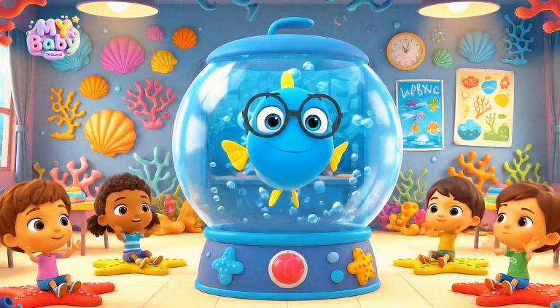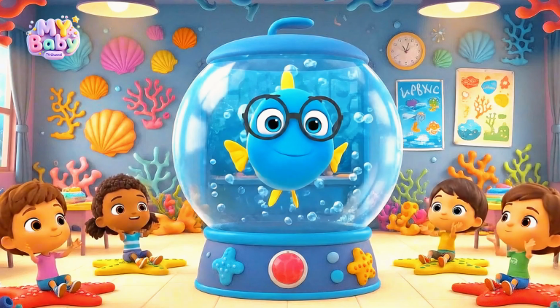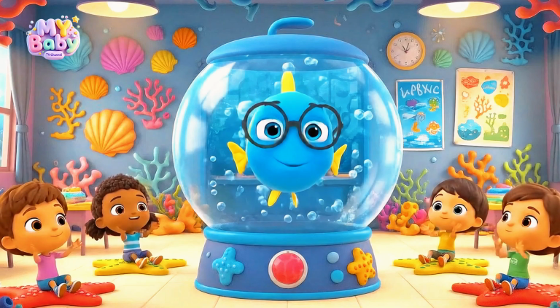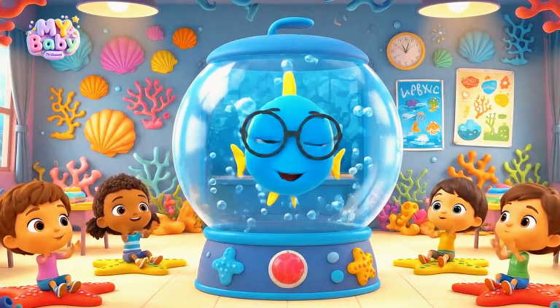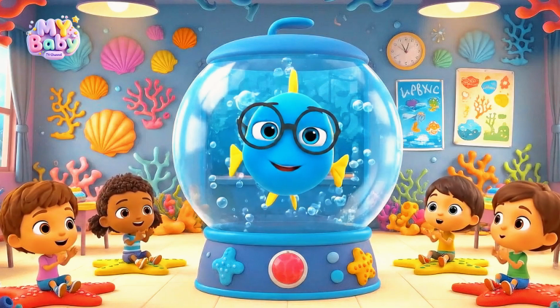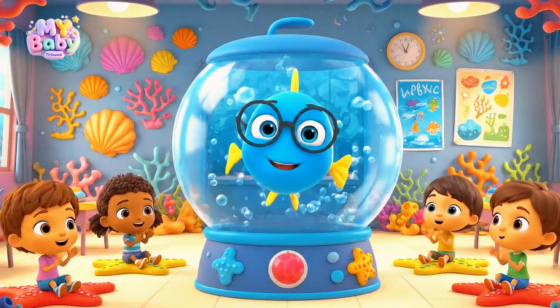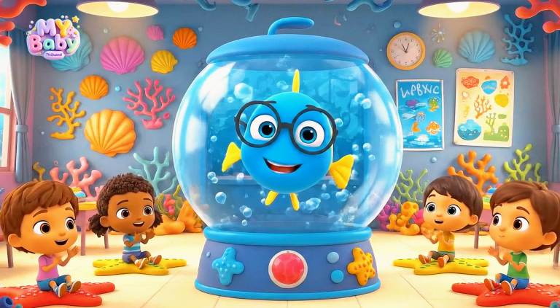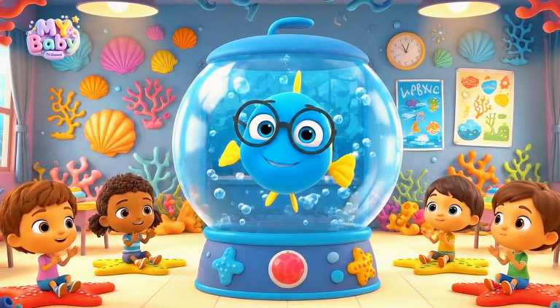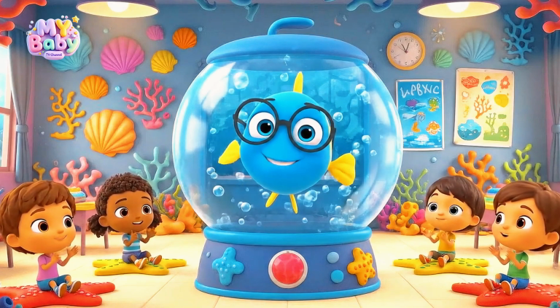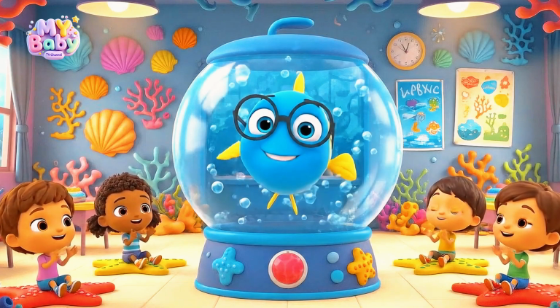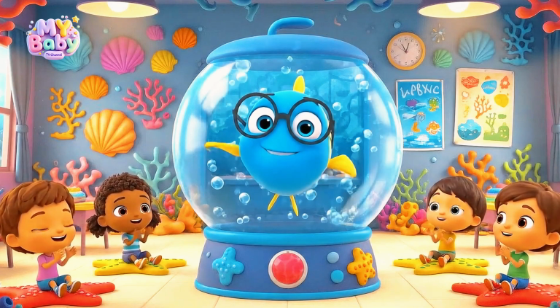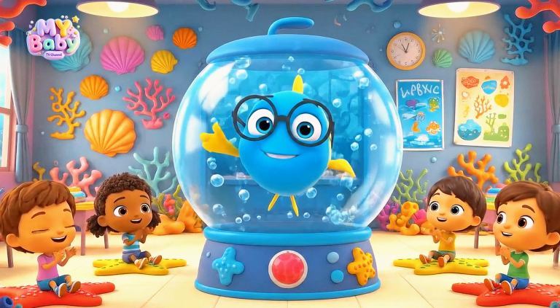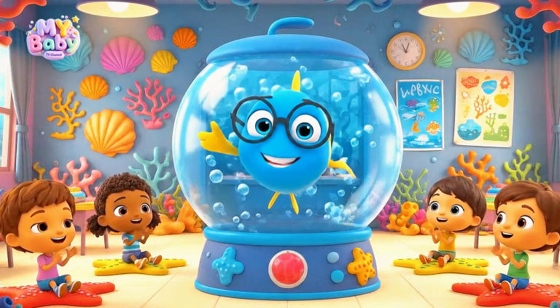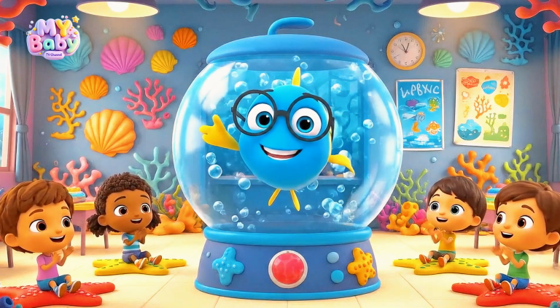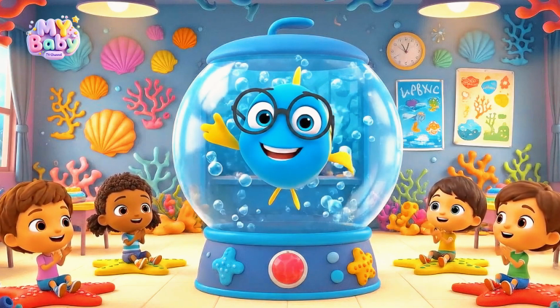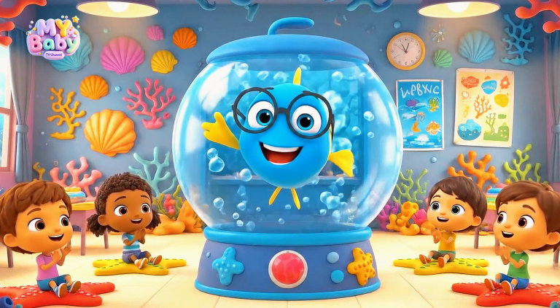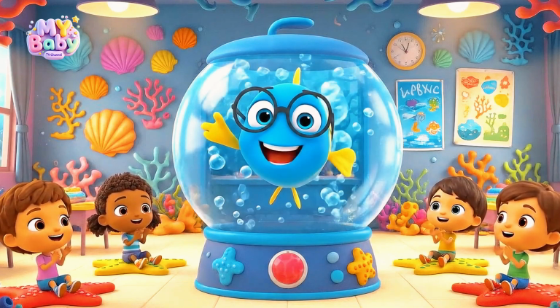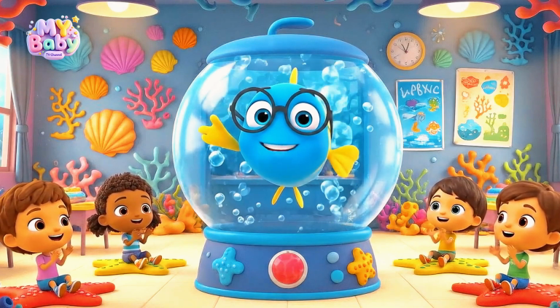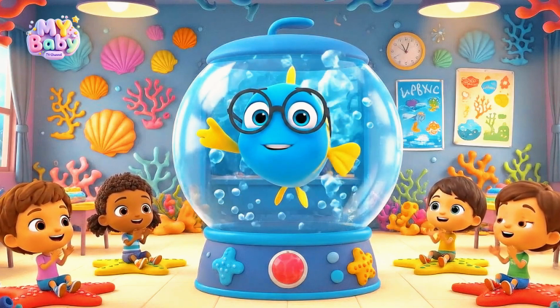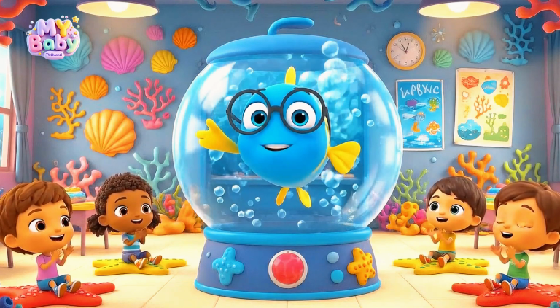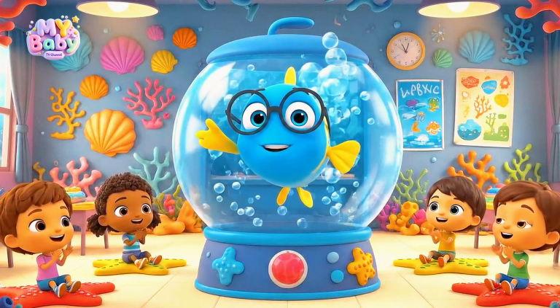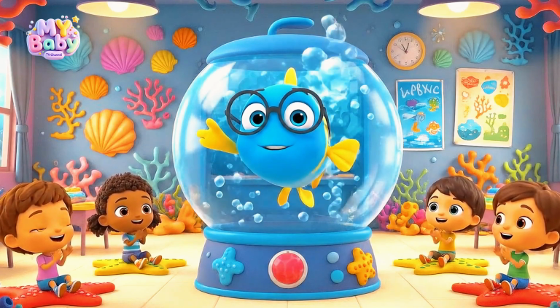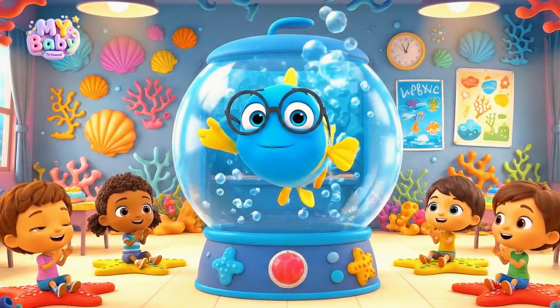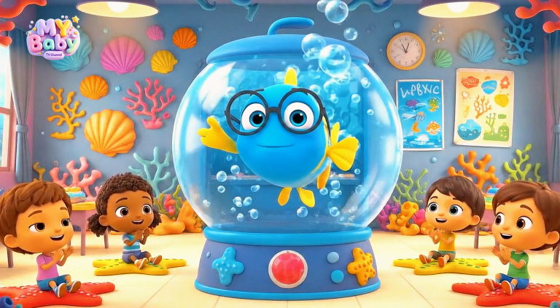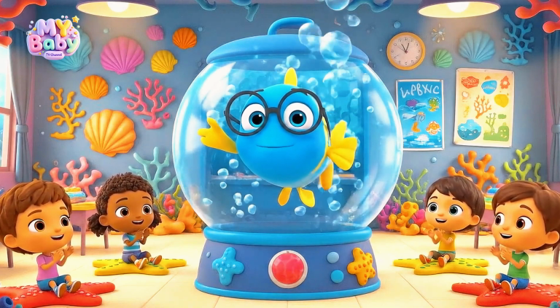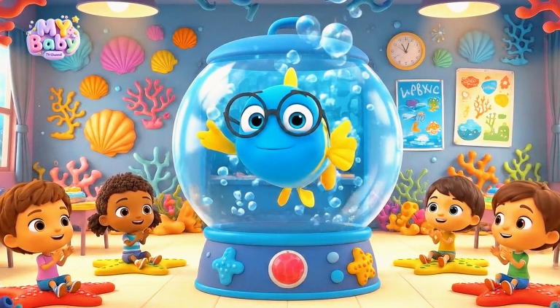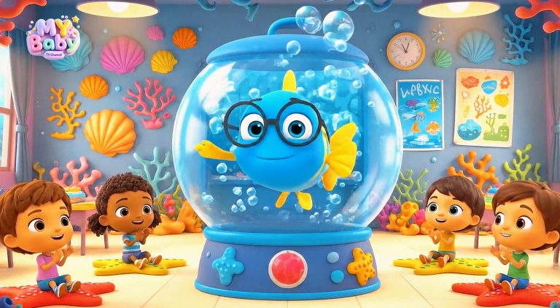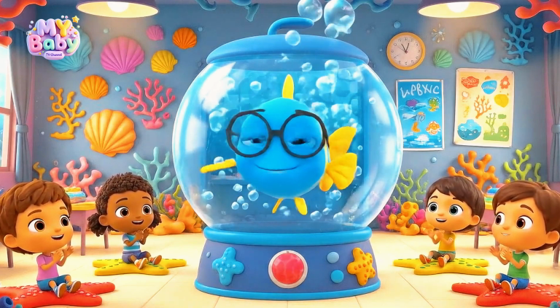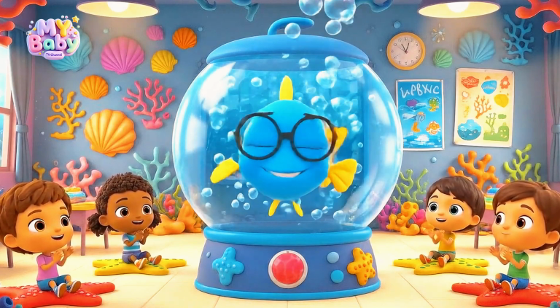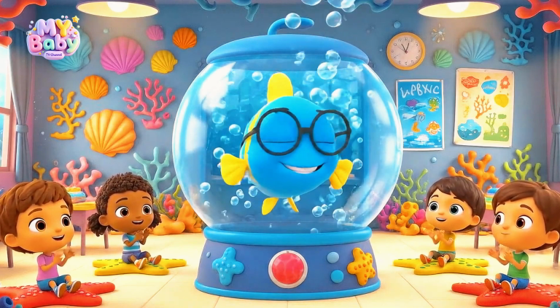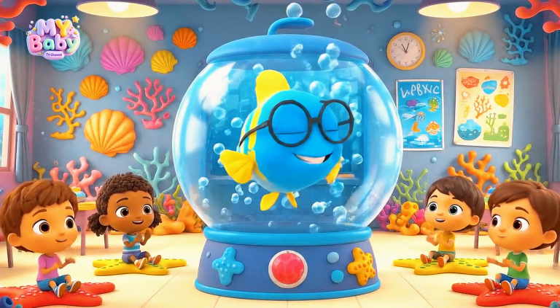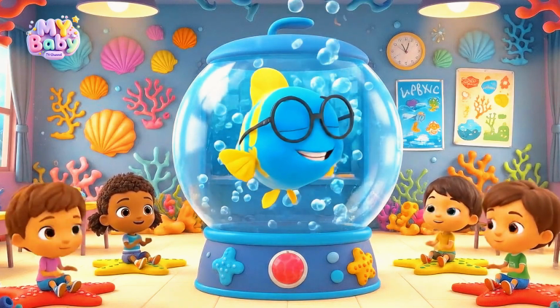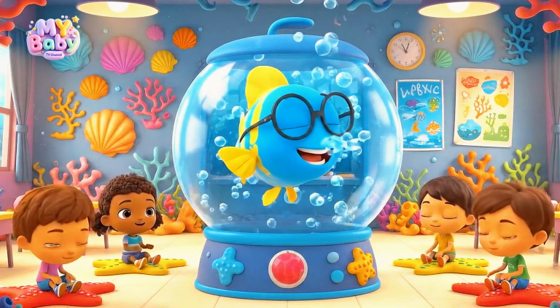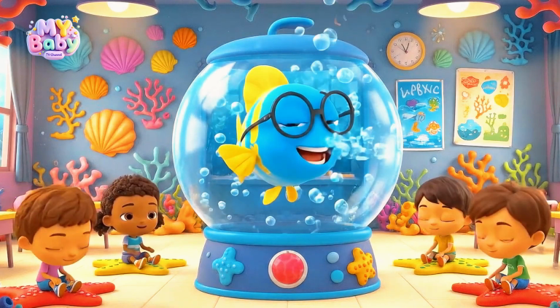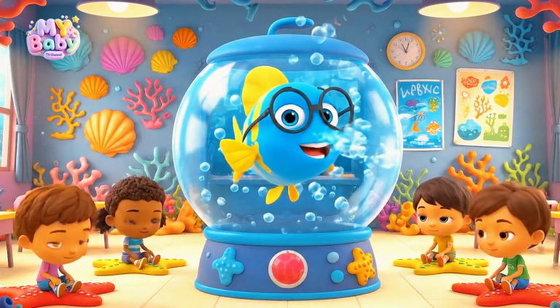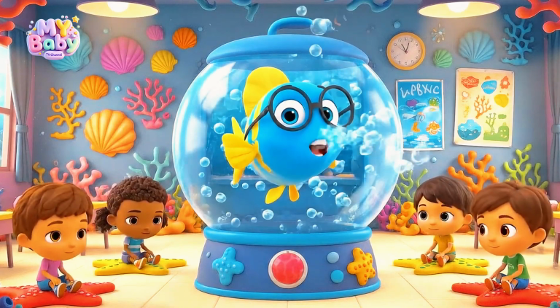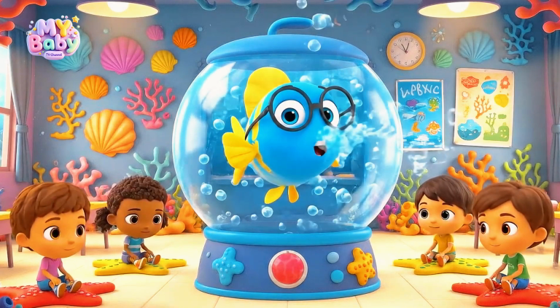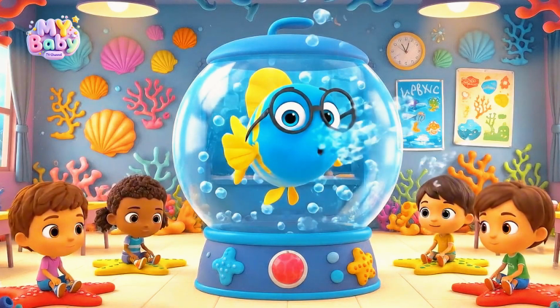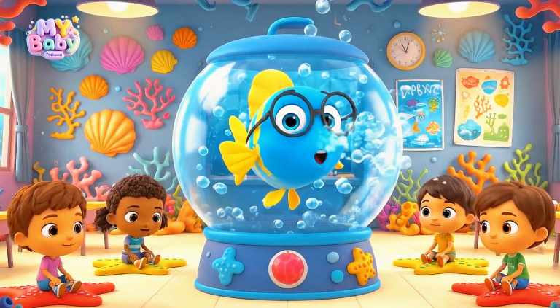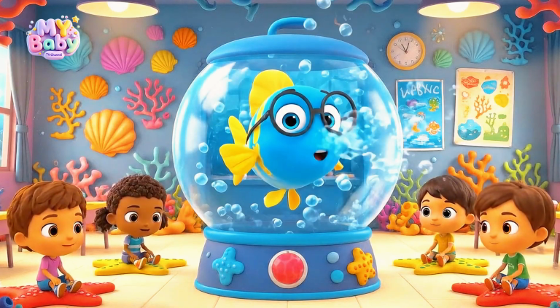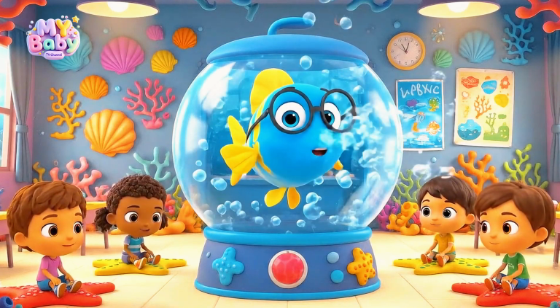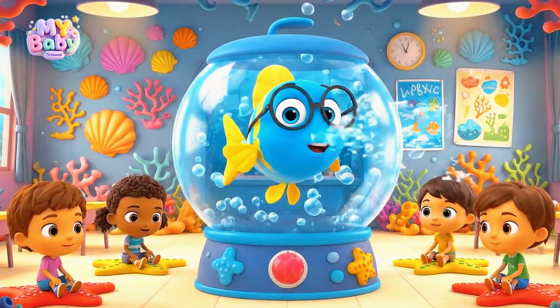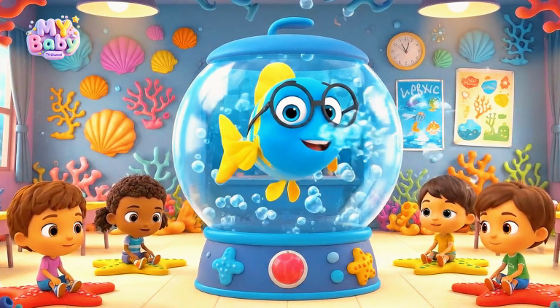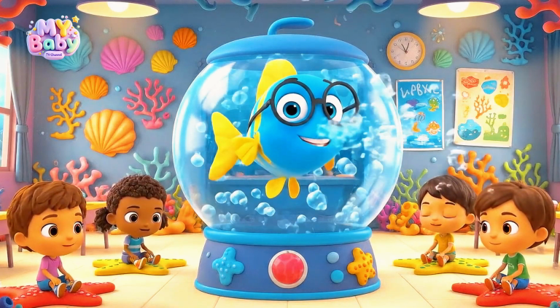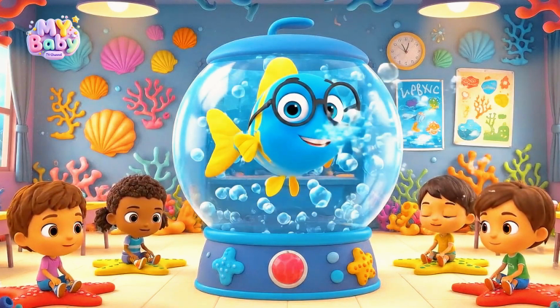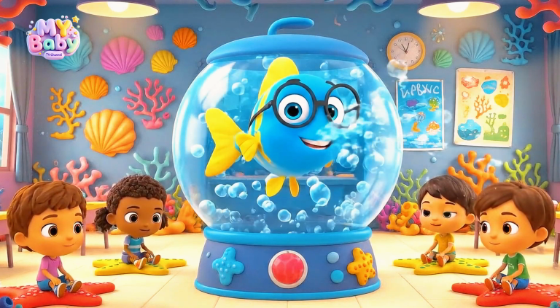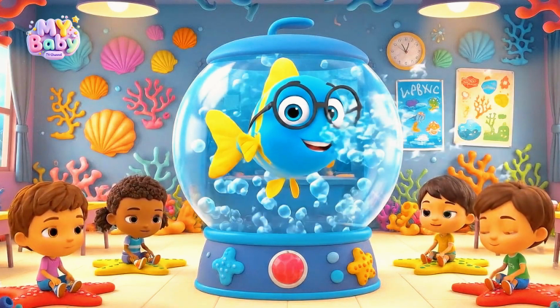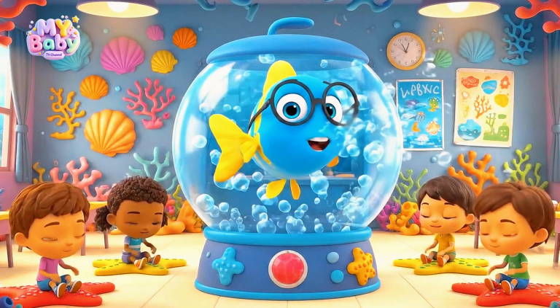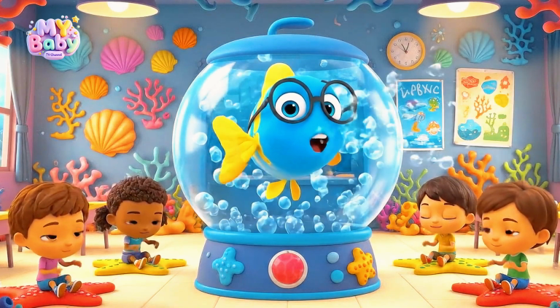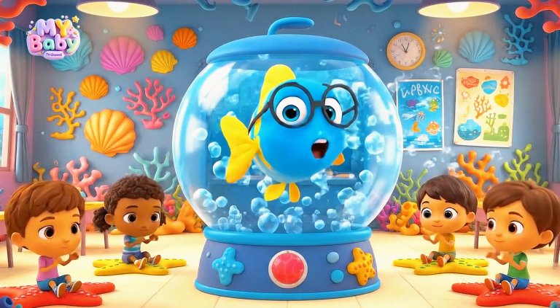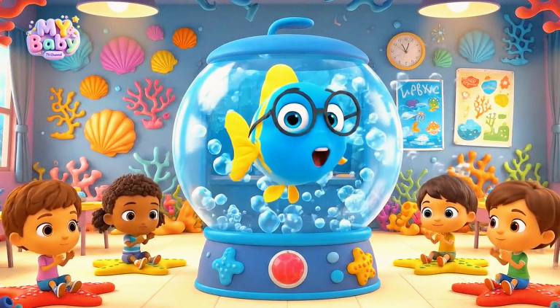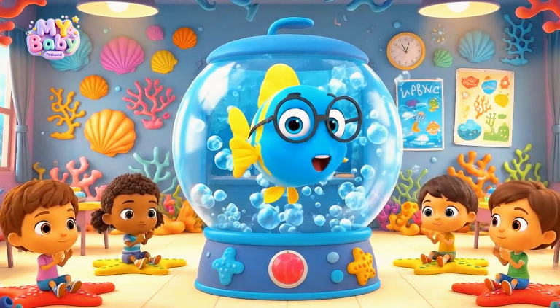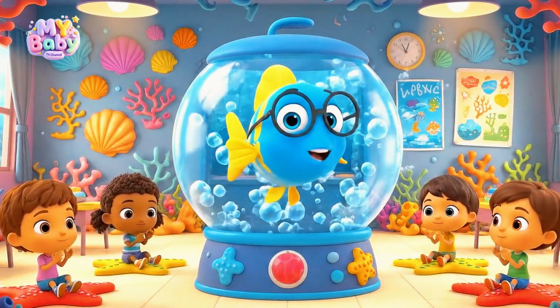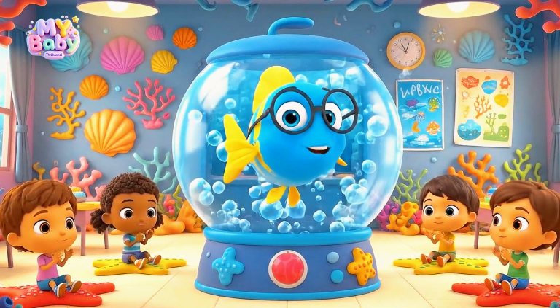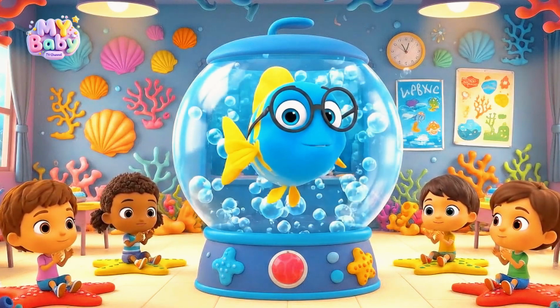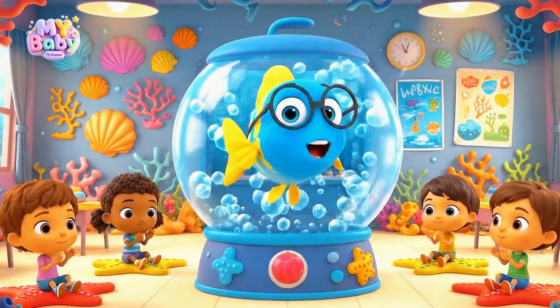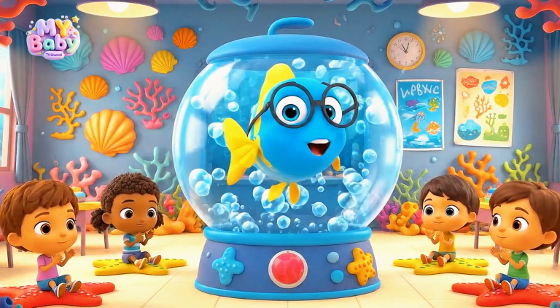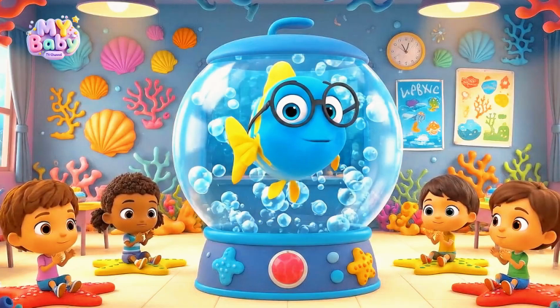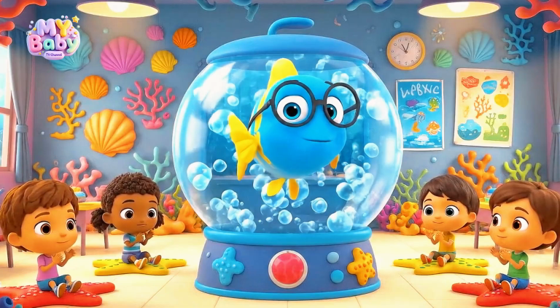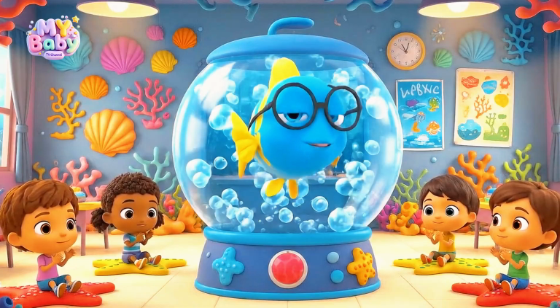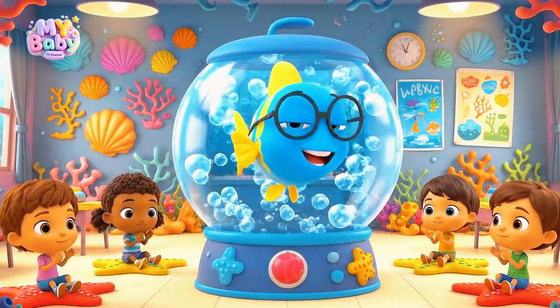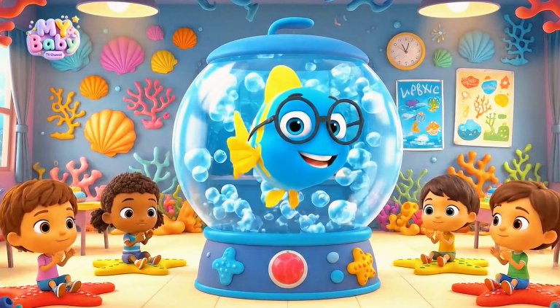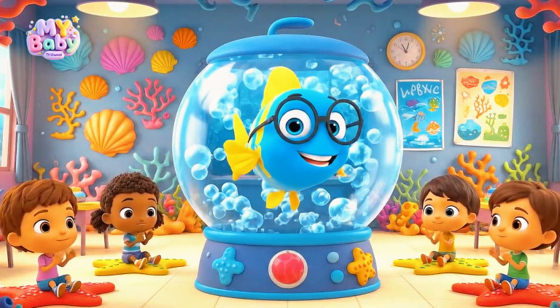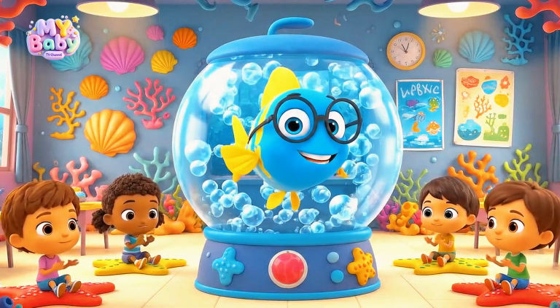Welcome to Fishy Classroom! Today, we are going to learn all about fish.